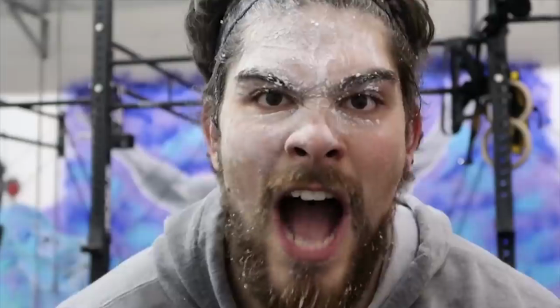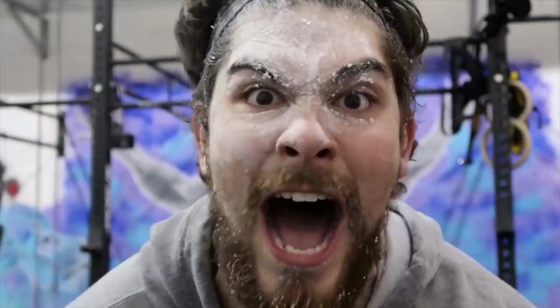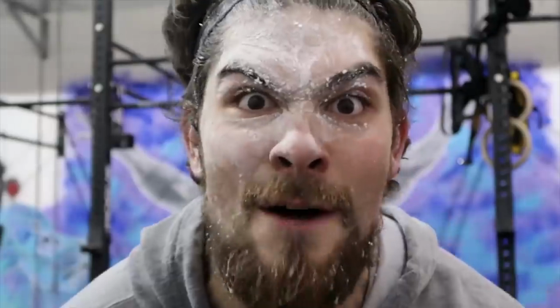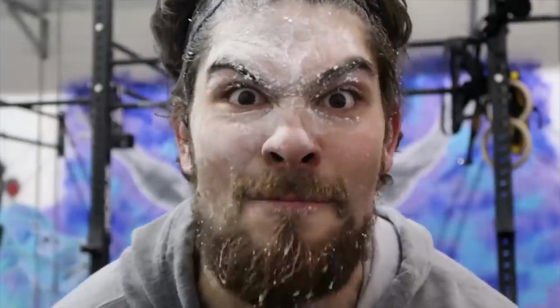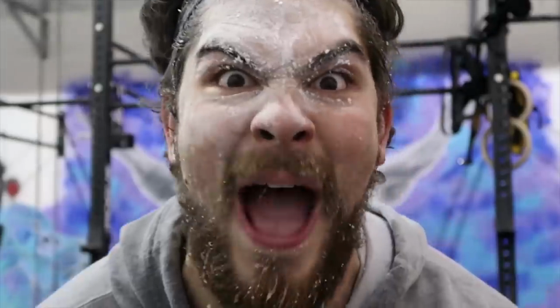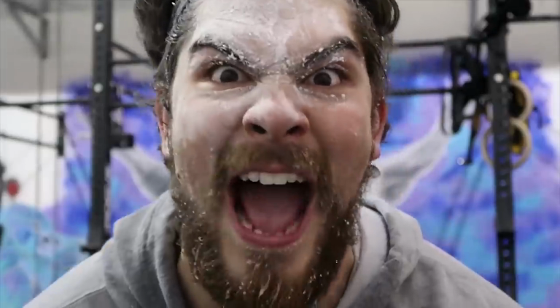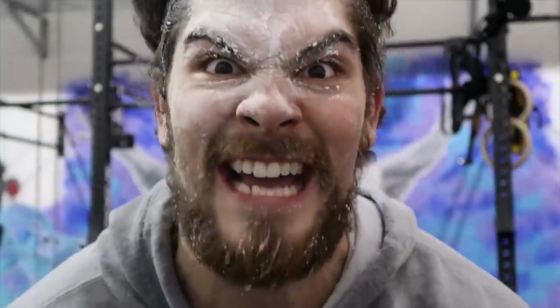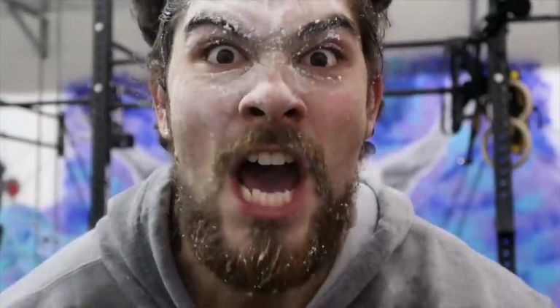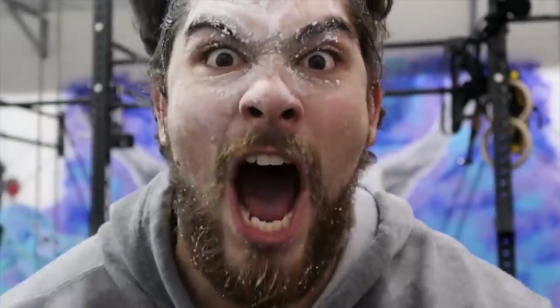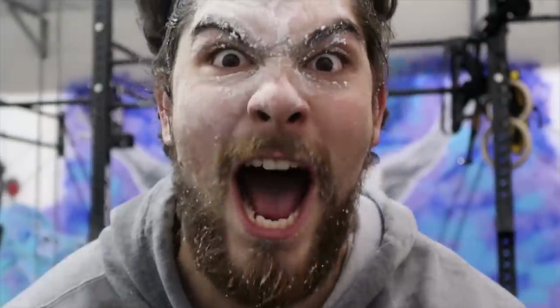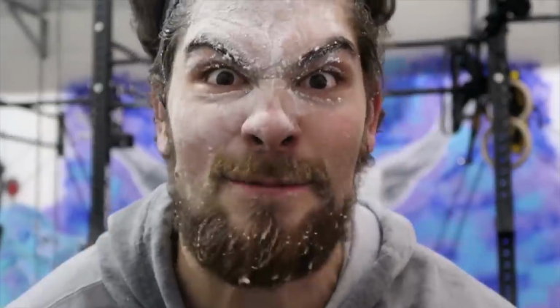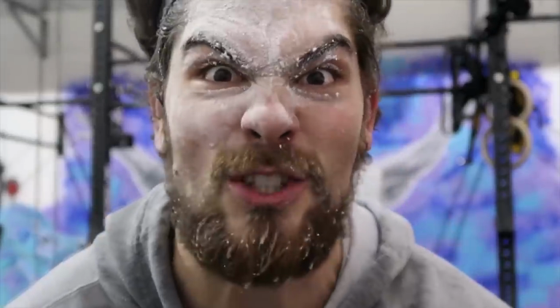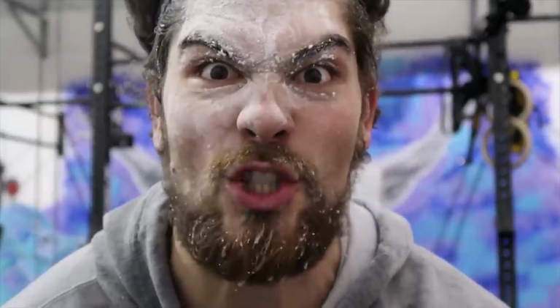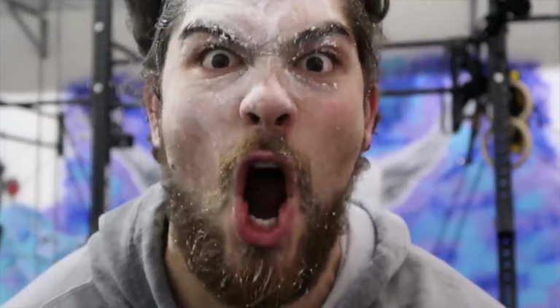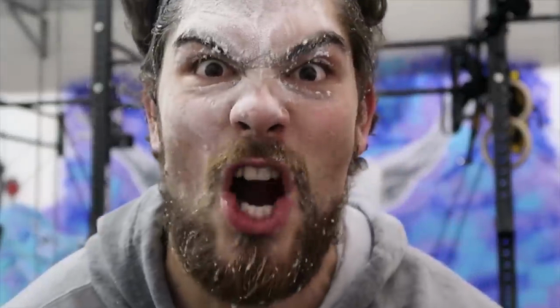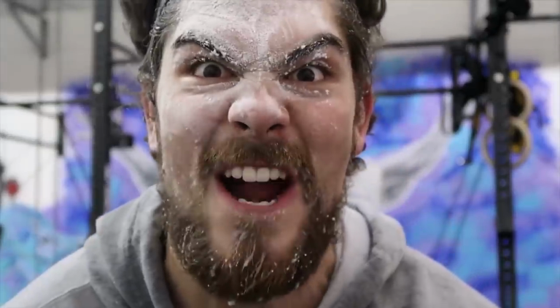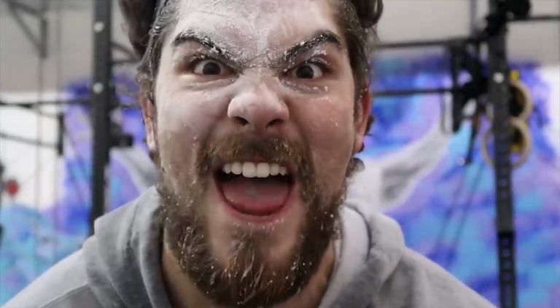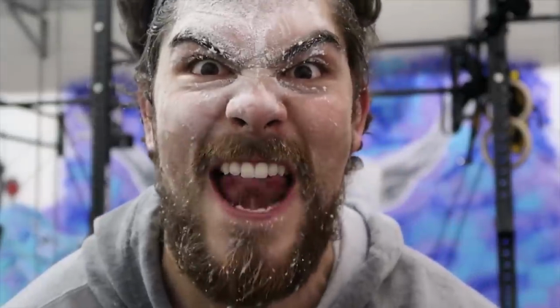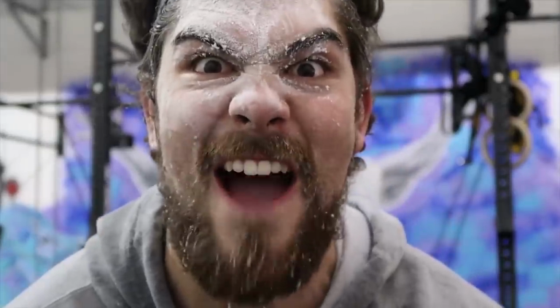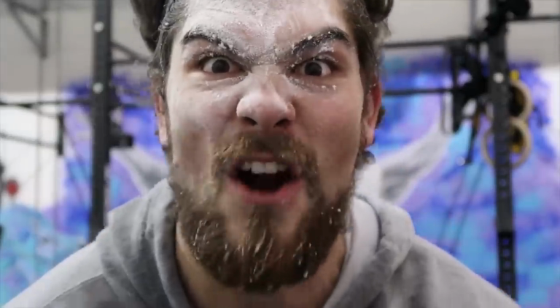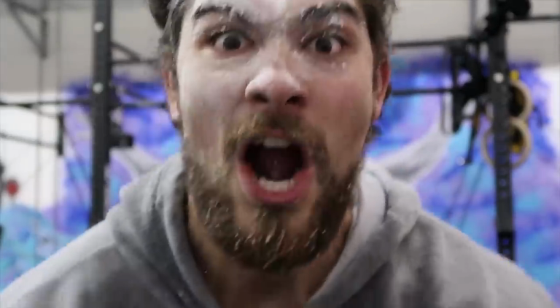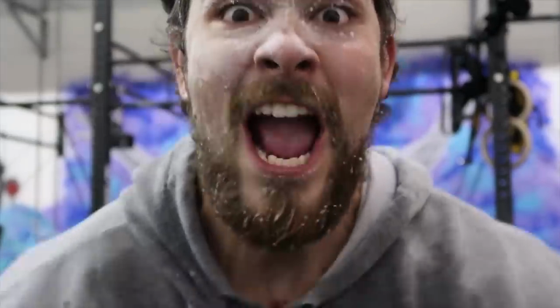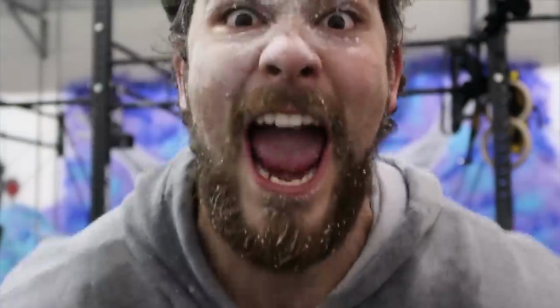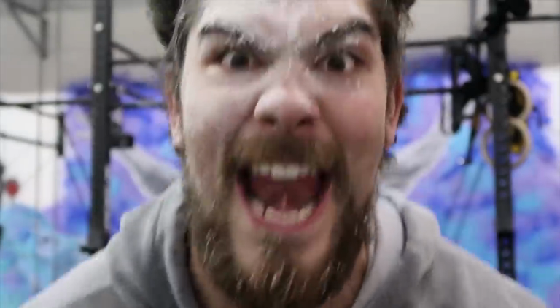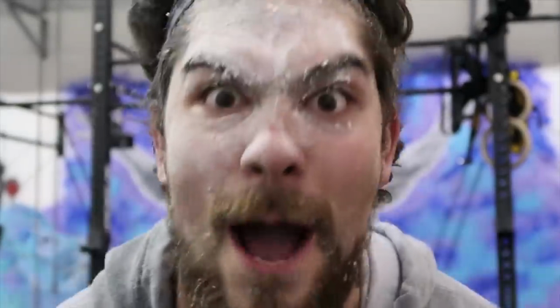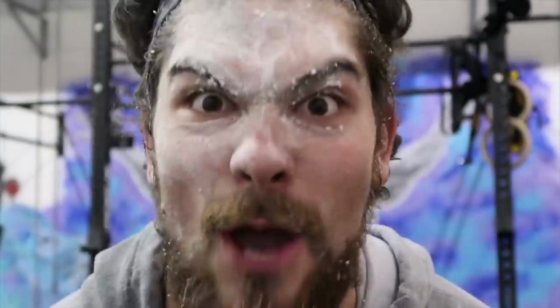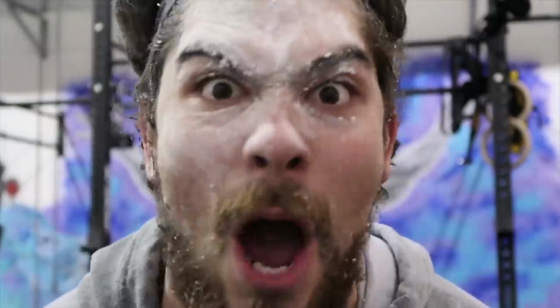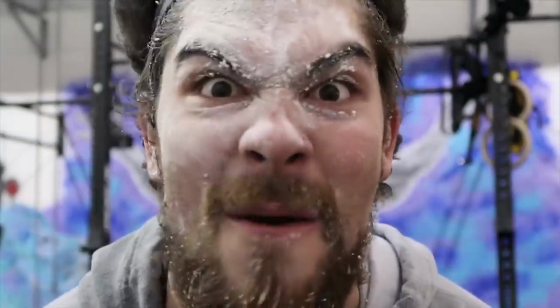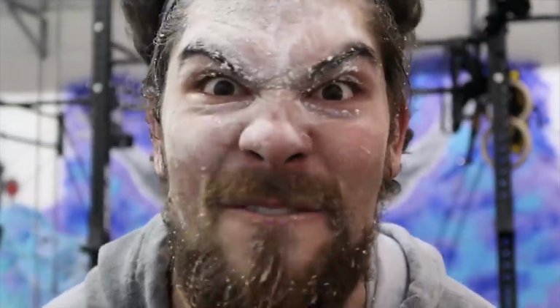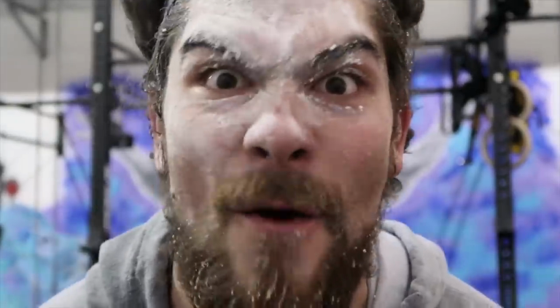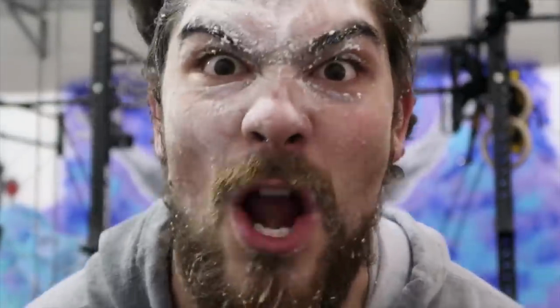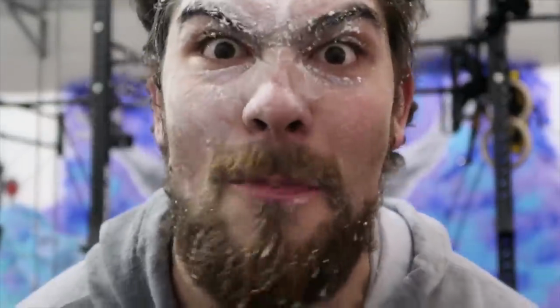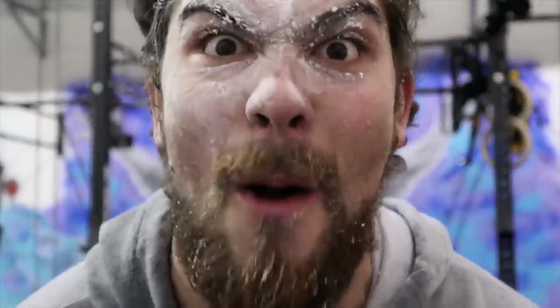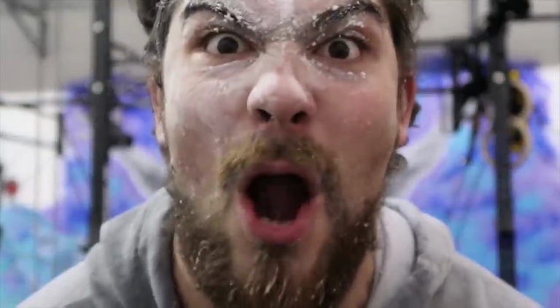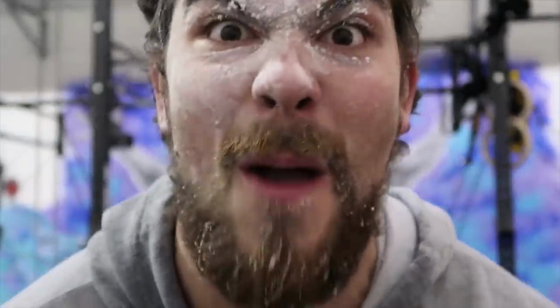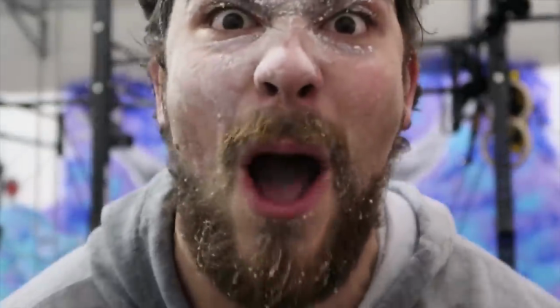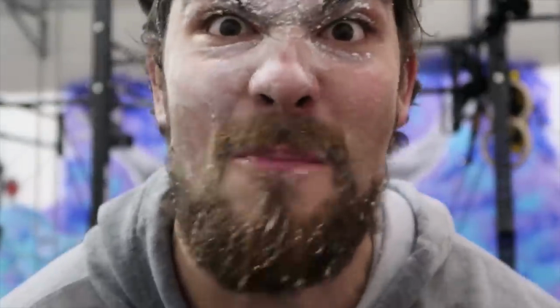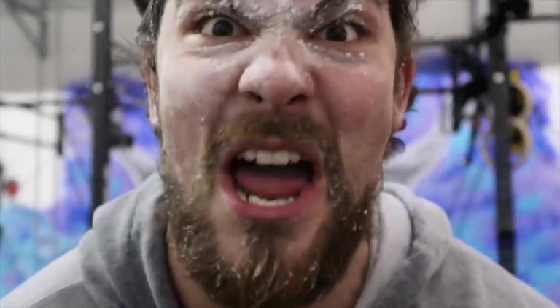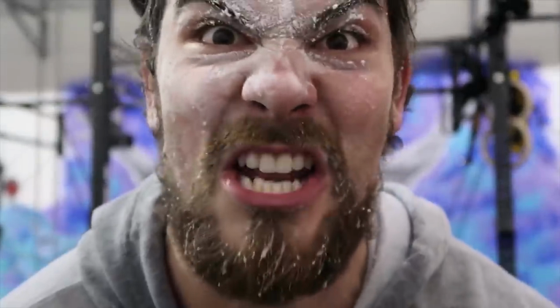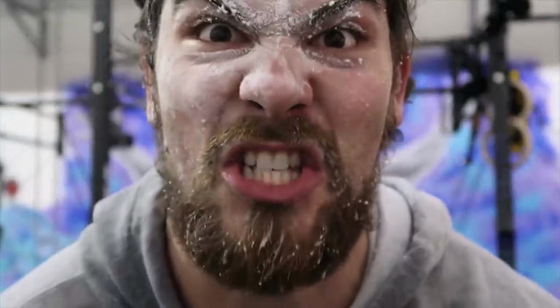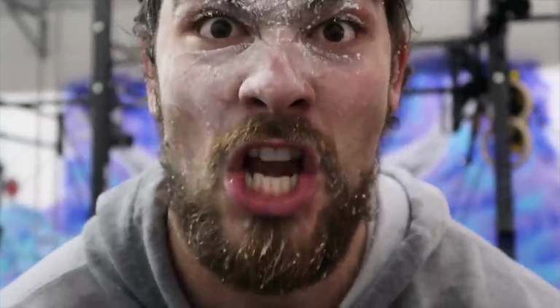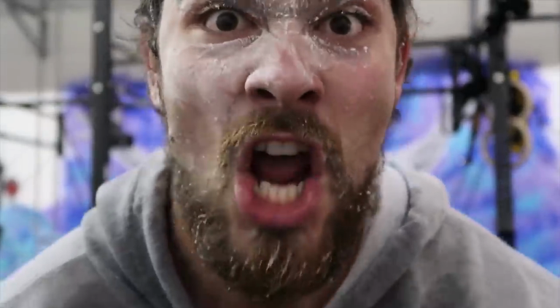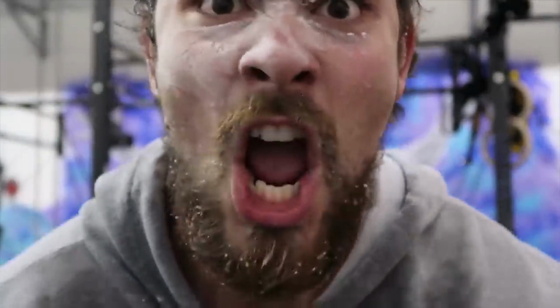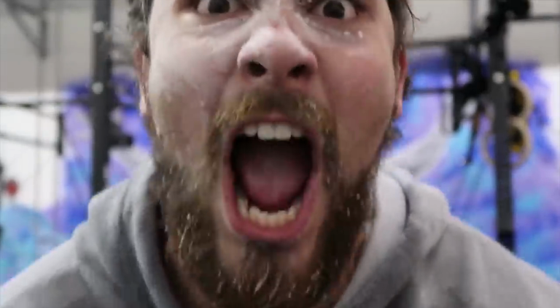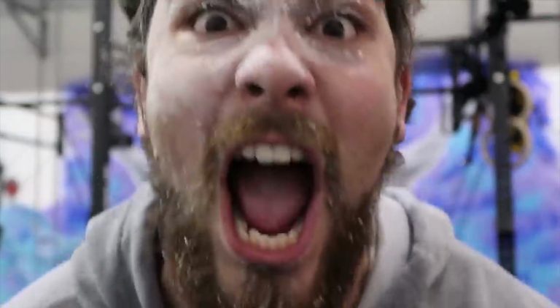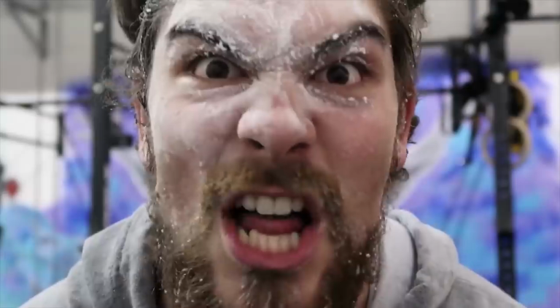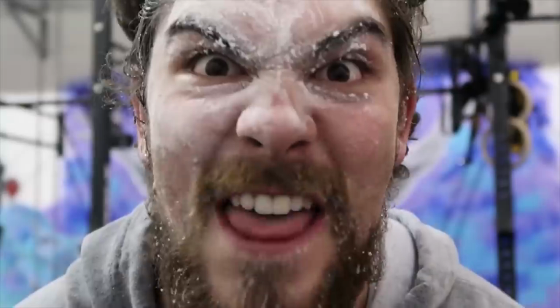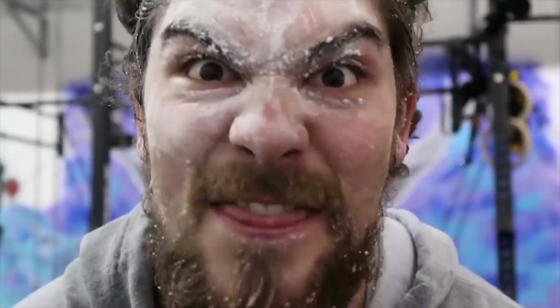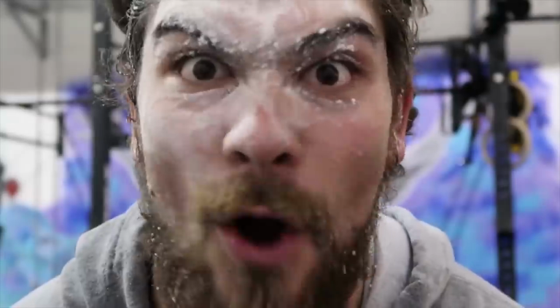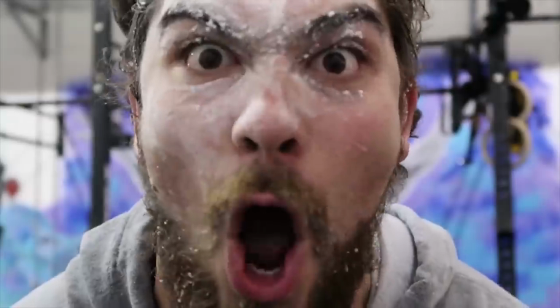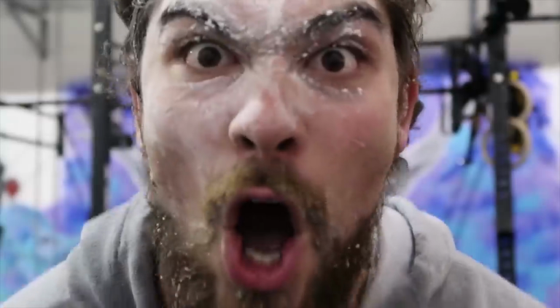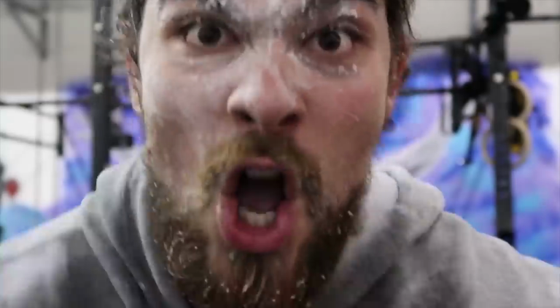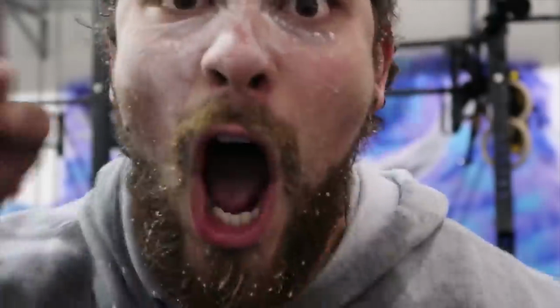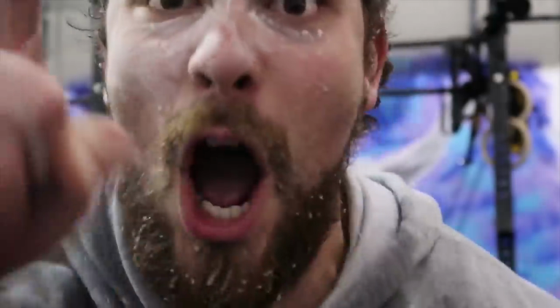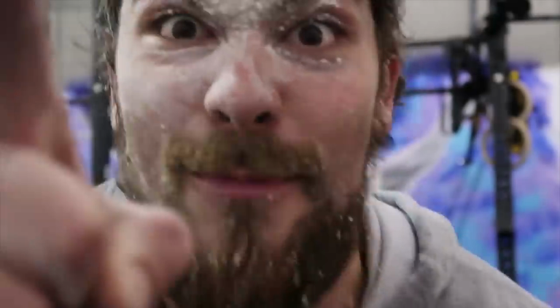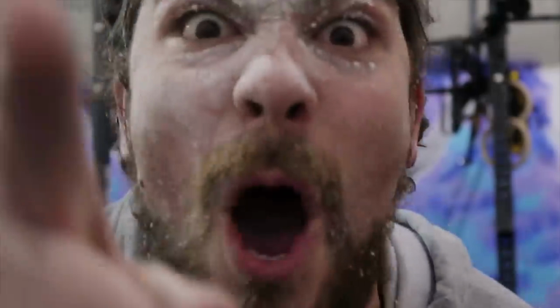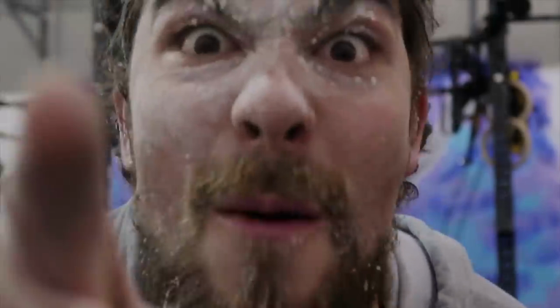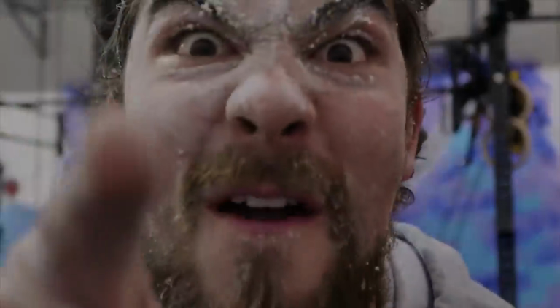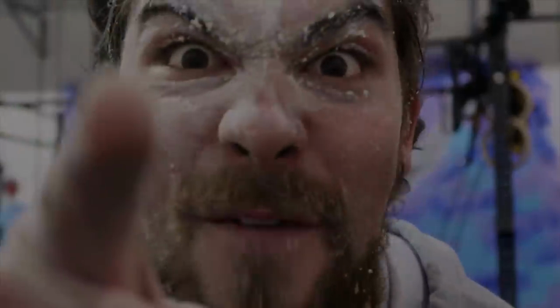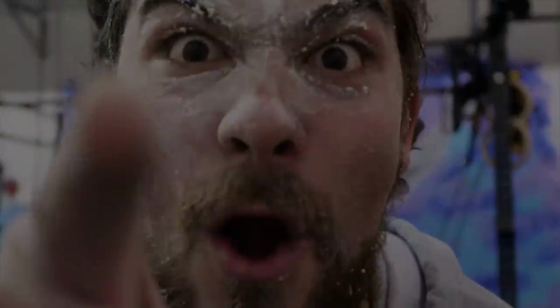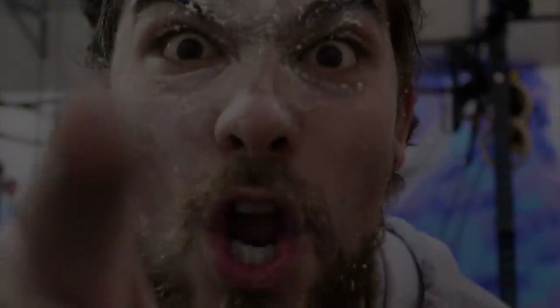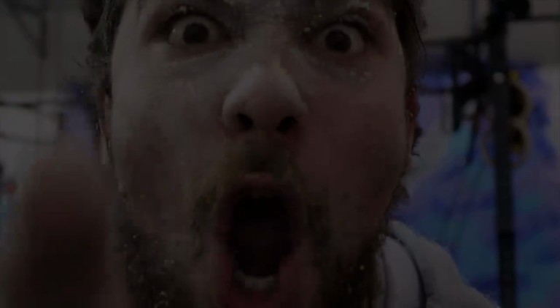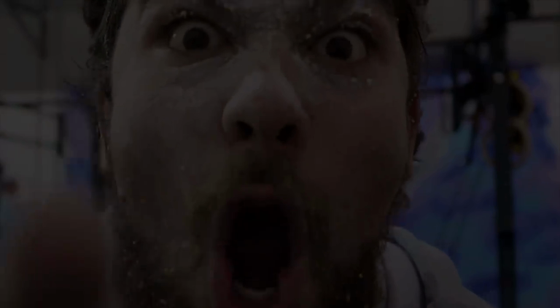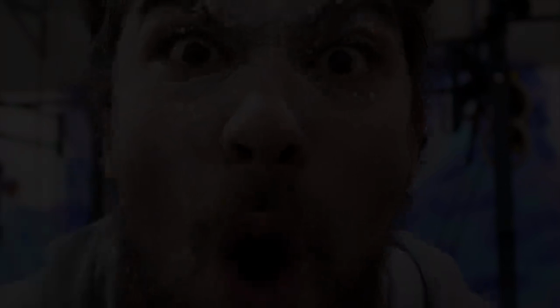I'm back, I'm stronger than ever, and I'm coming for you Barbell Medicine. Al Enthroff, I'm coming for you.